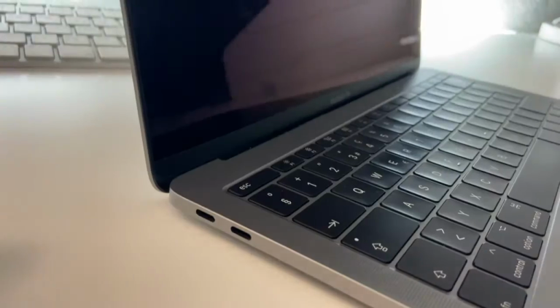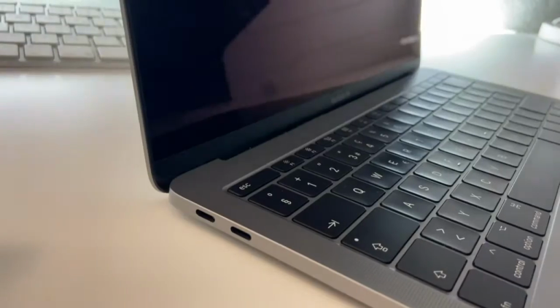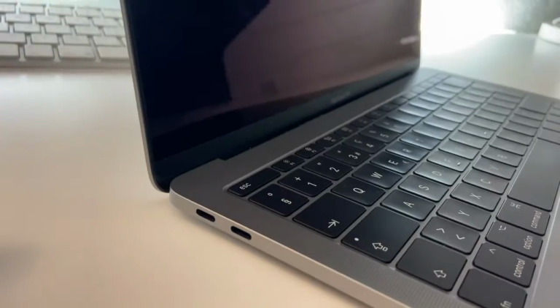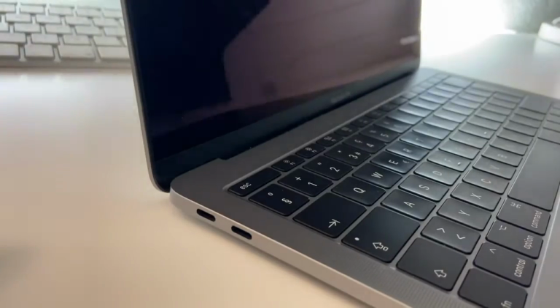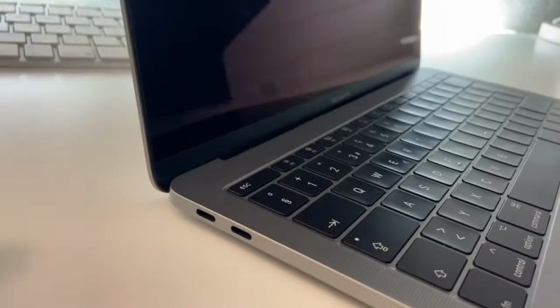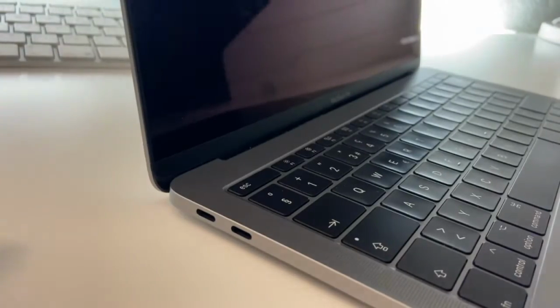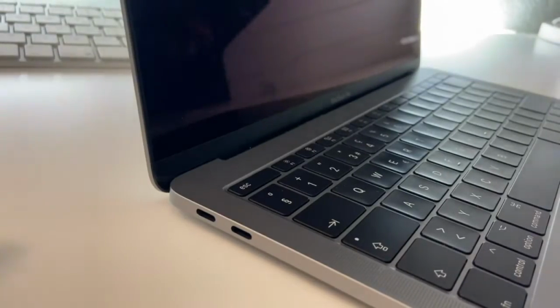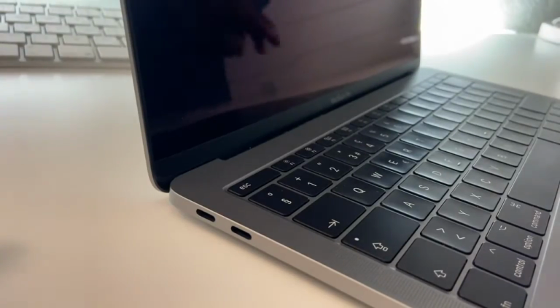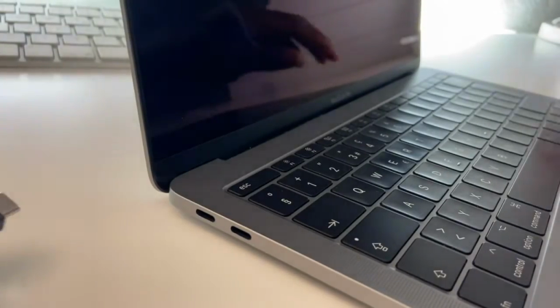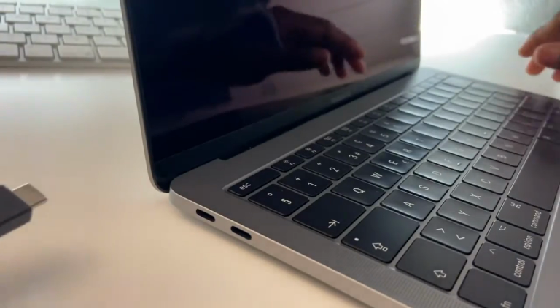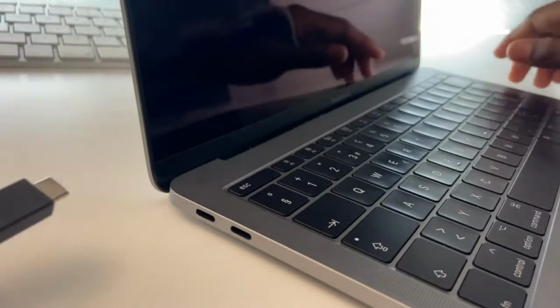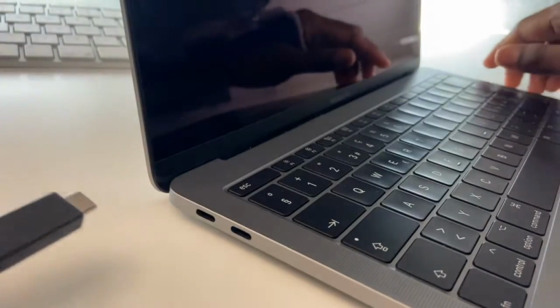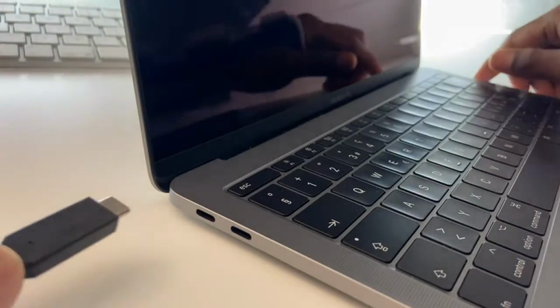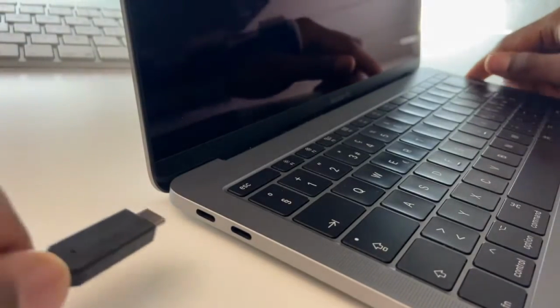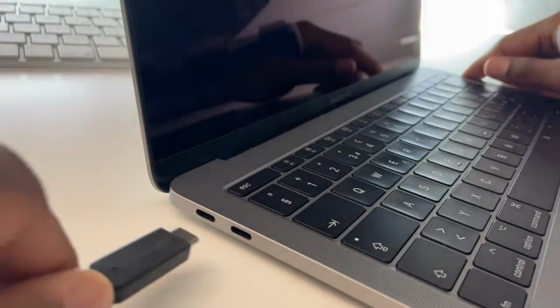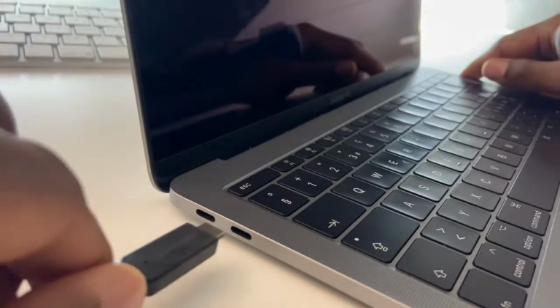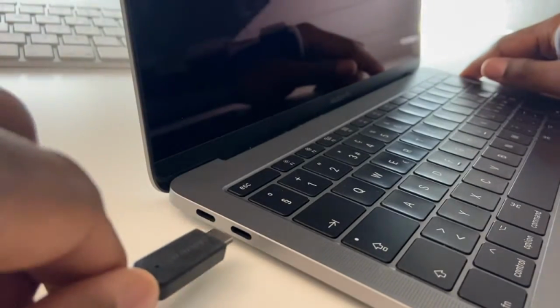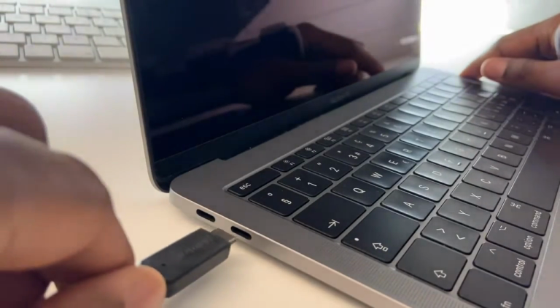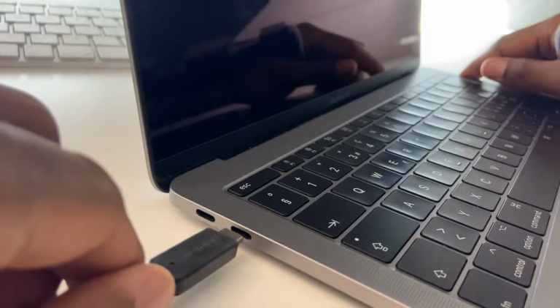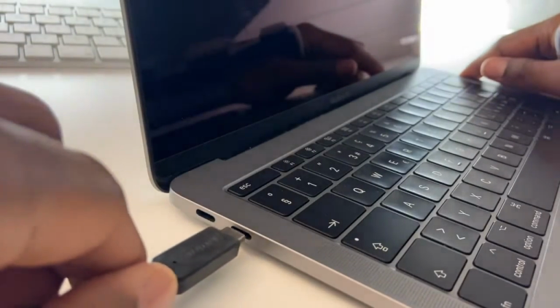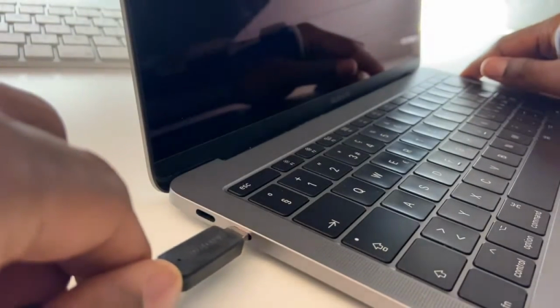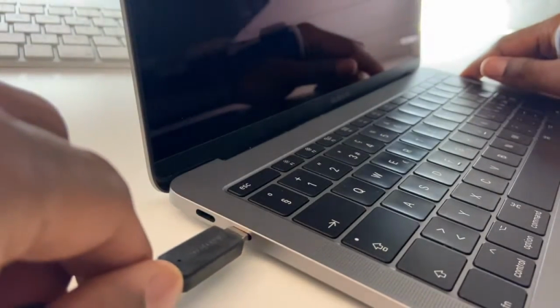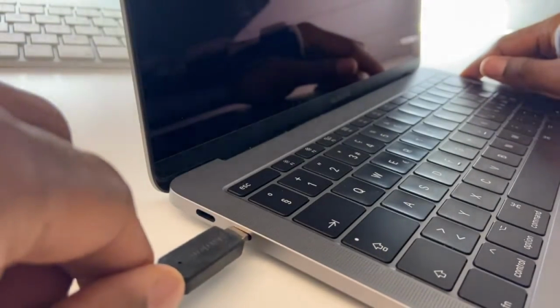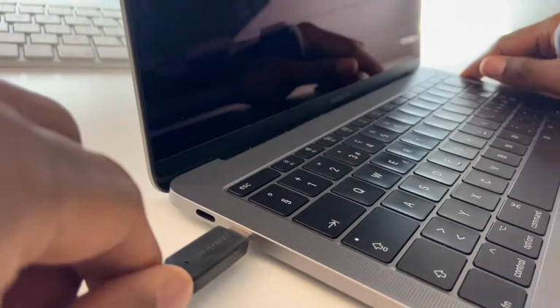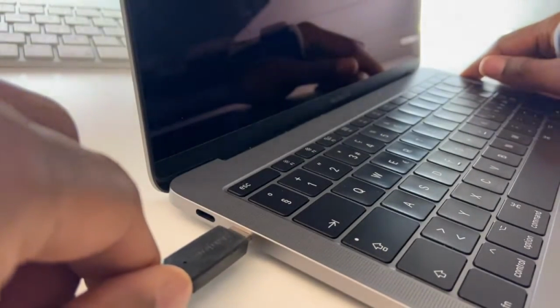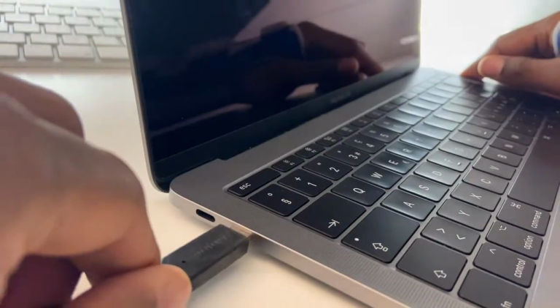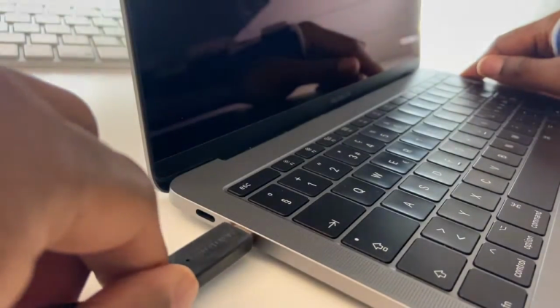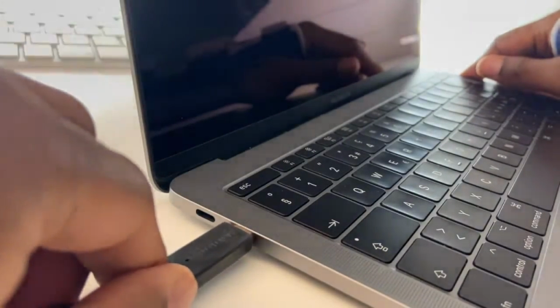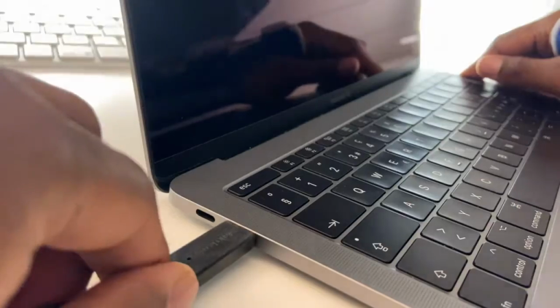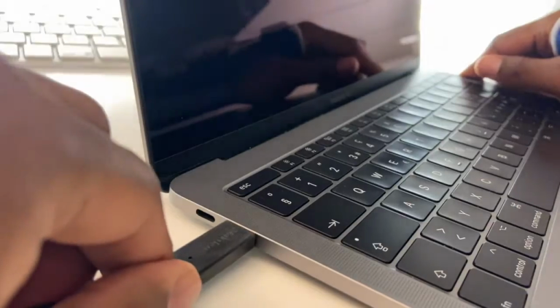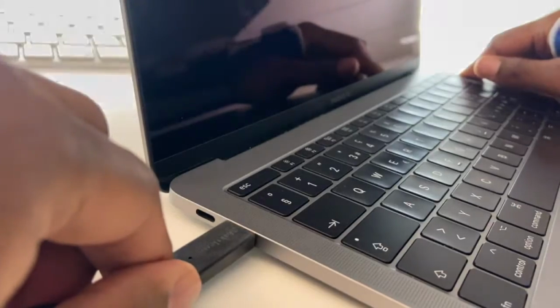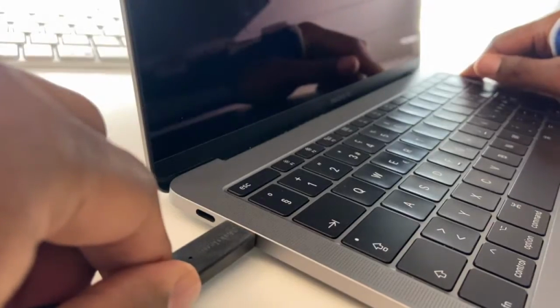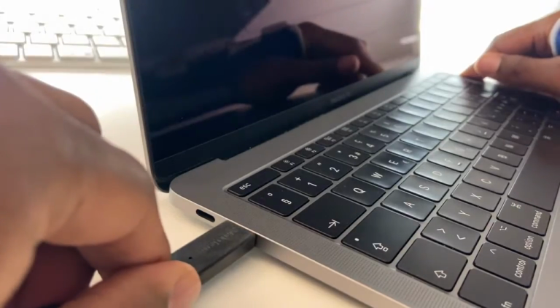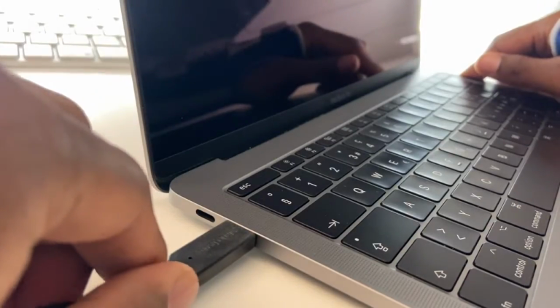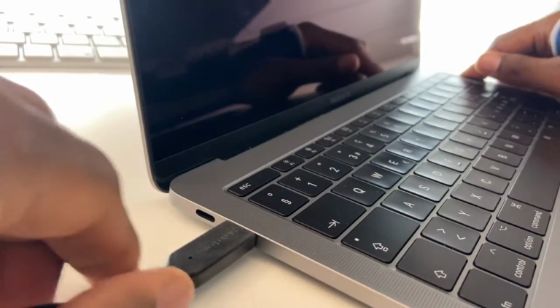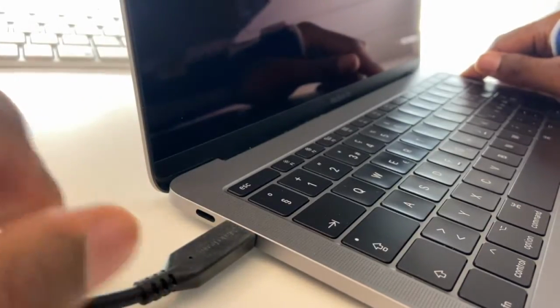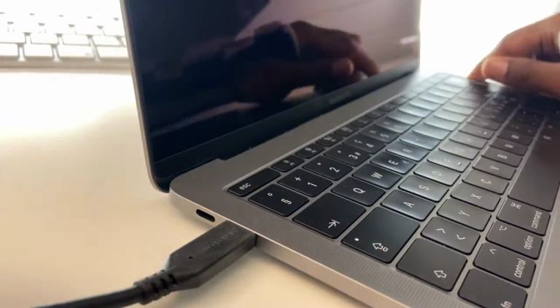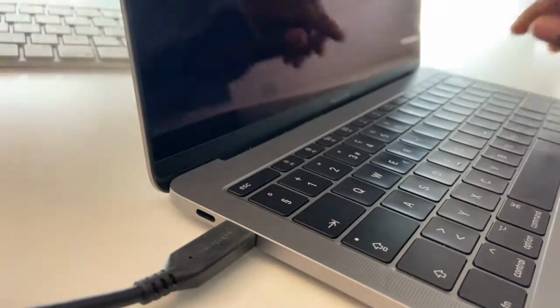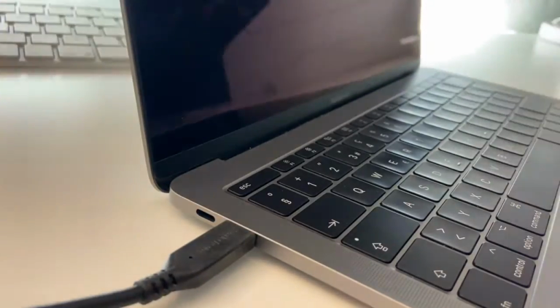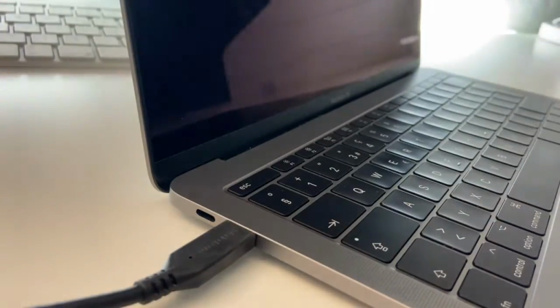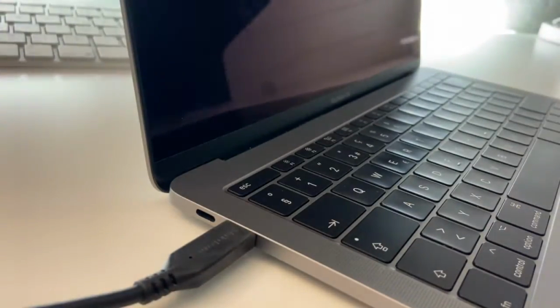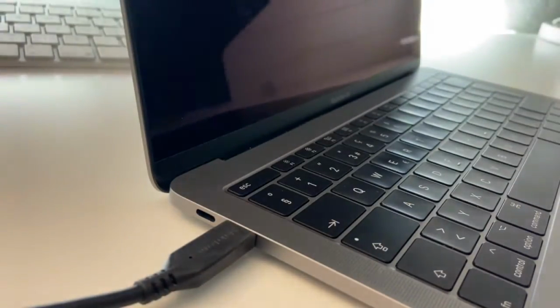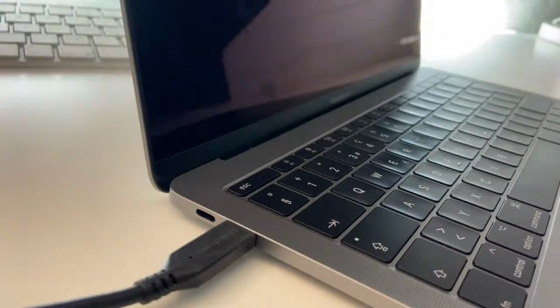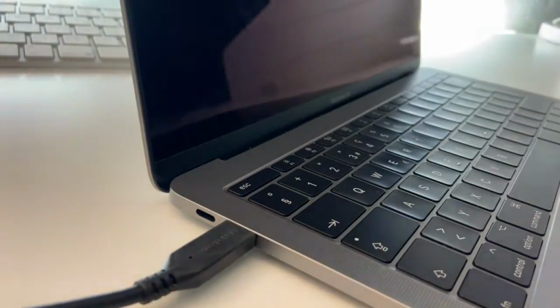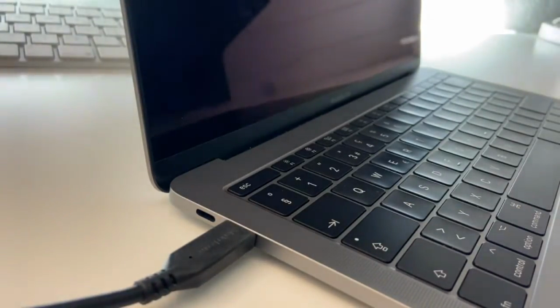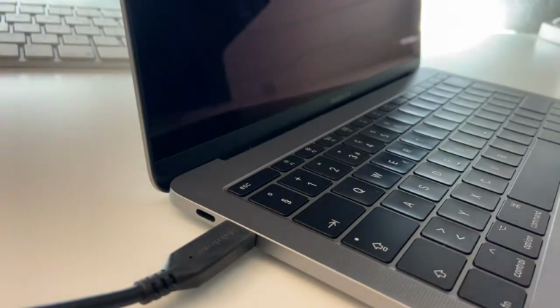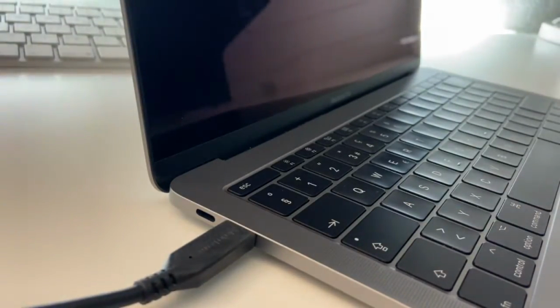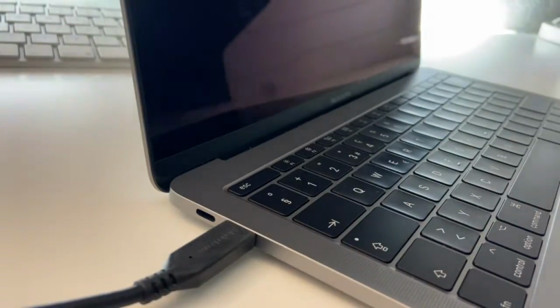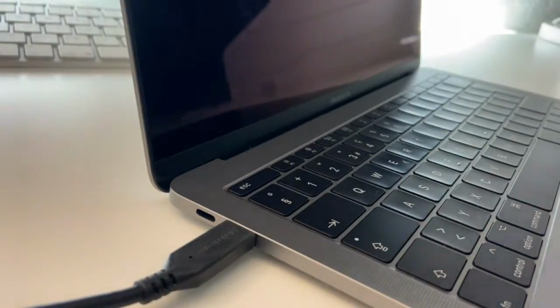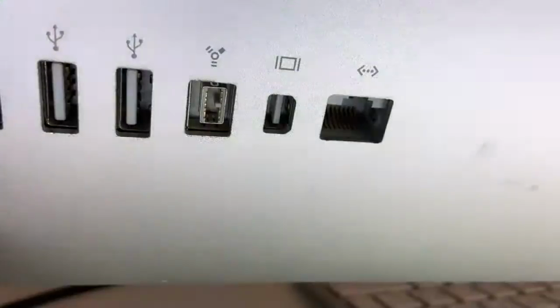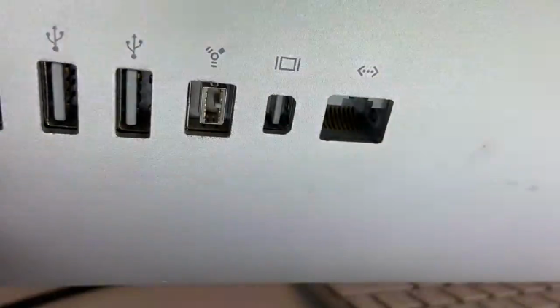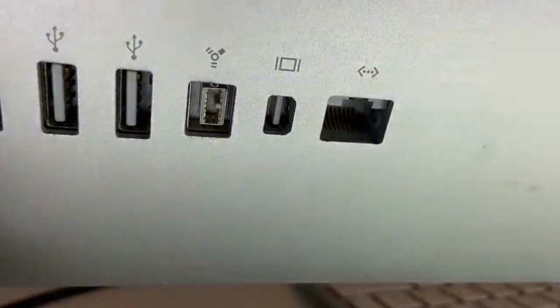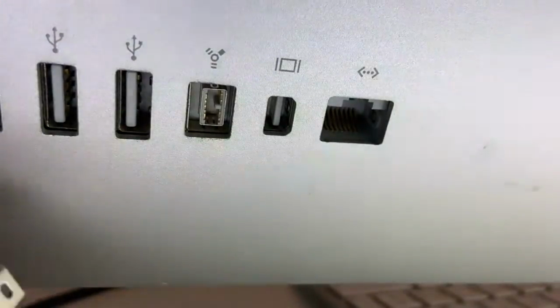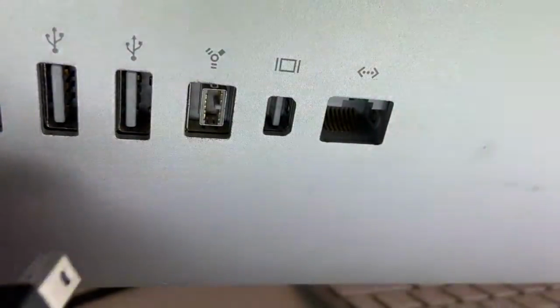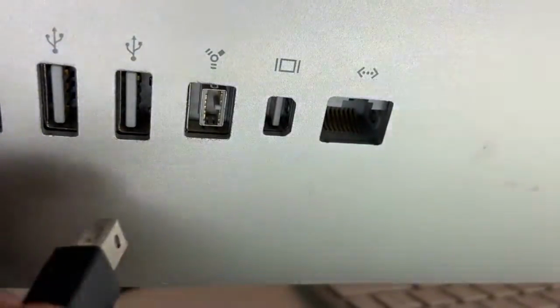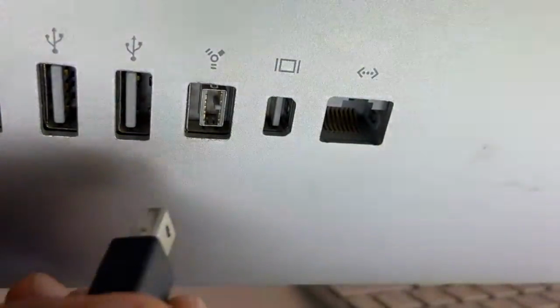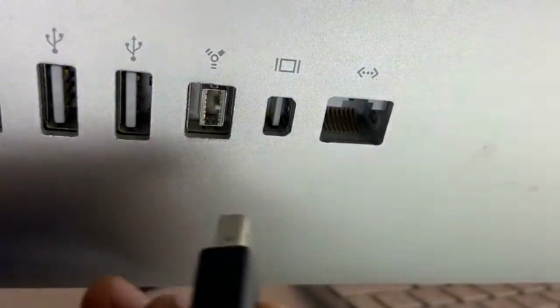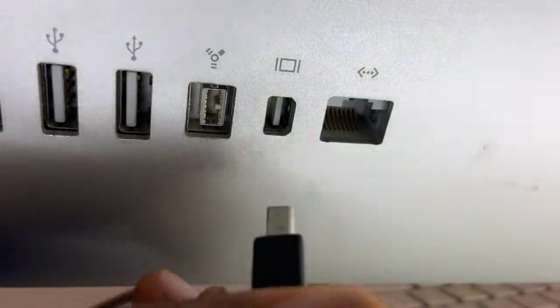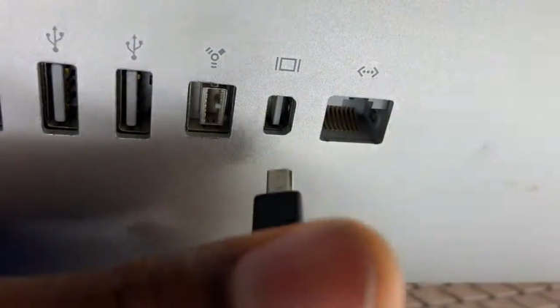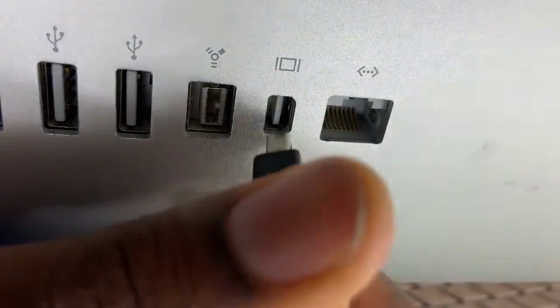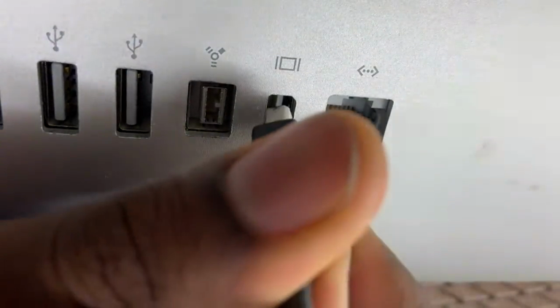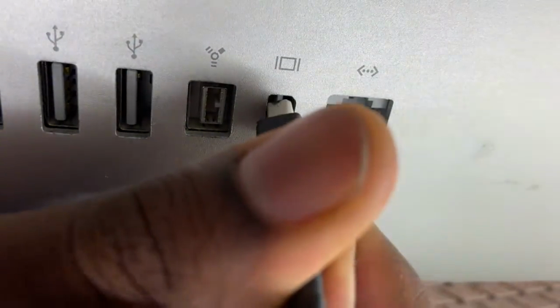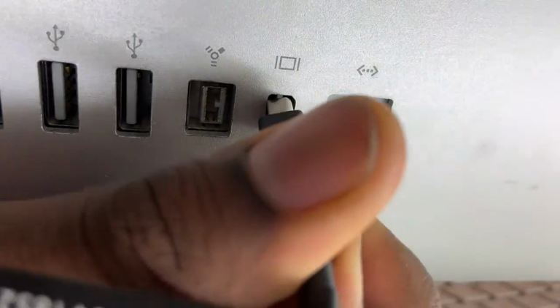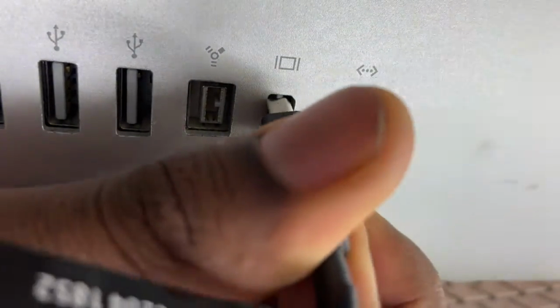To connect it, it's very simple — you just plug in the USB Type-C end to your MacBook and the Mini DisplayPort end to your iMac.